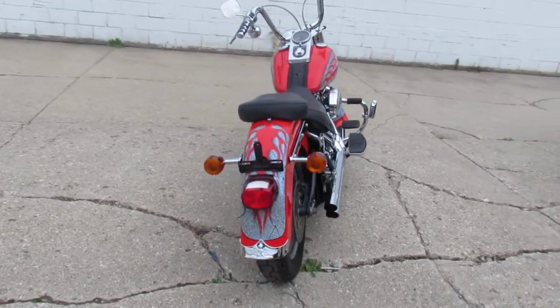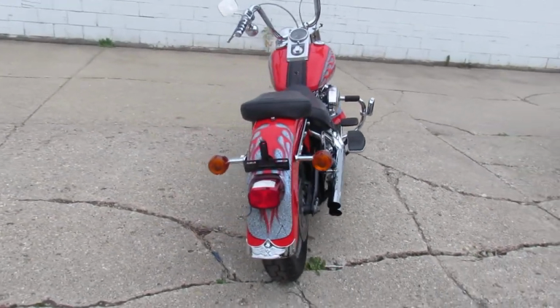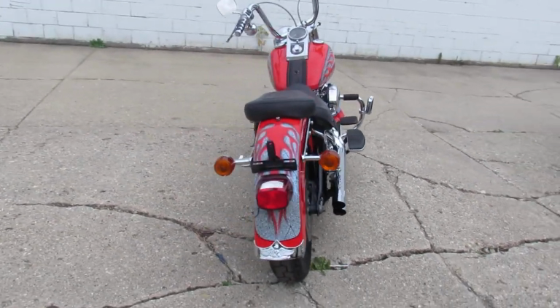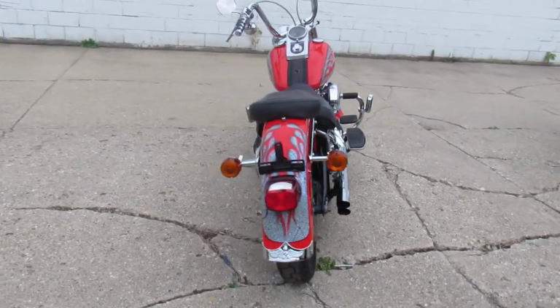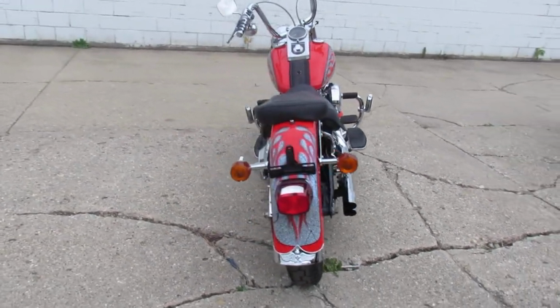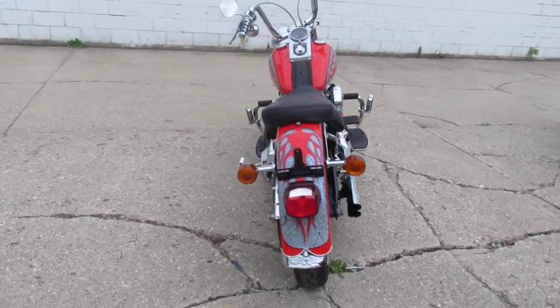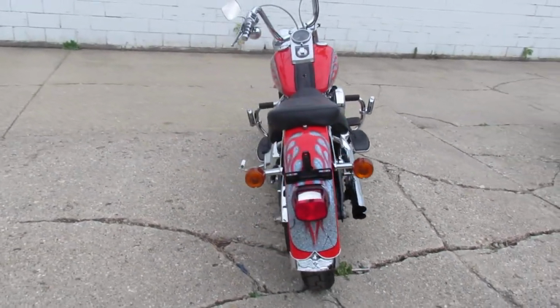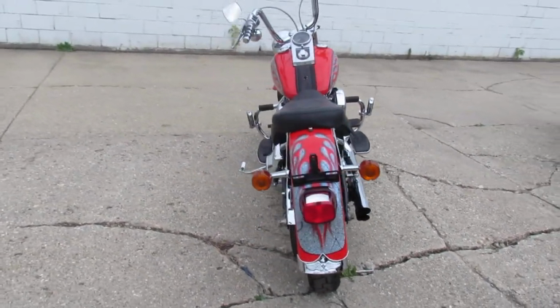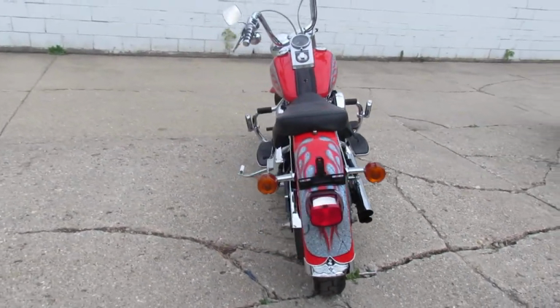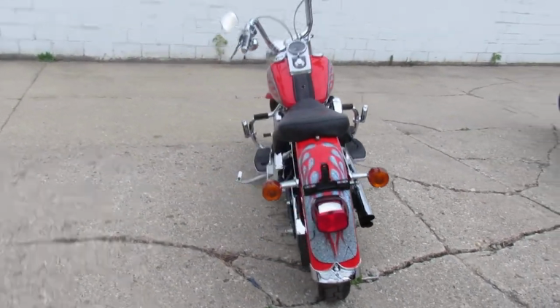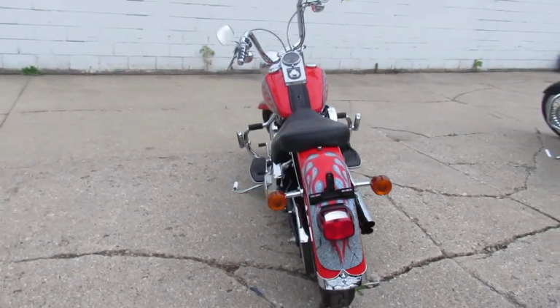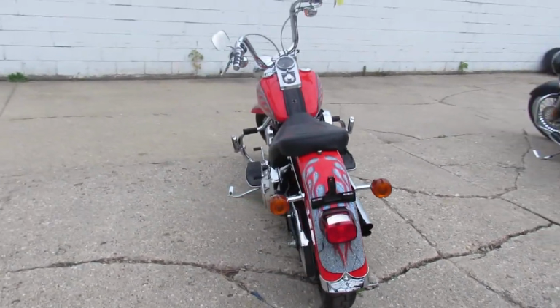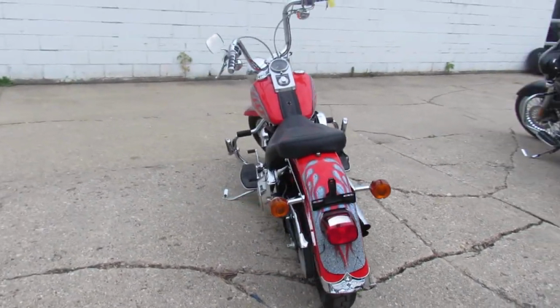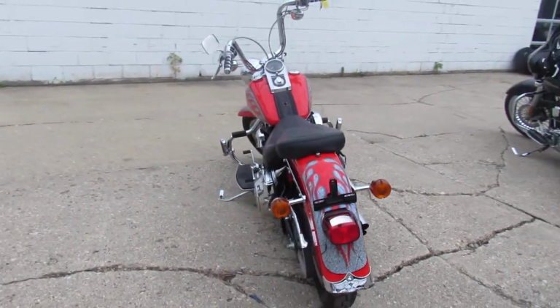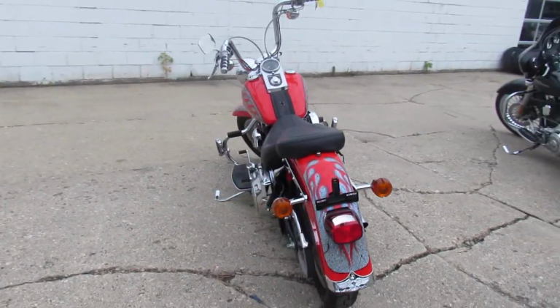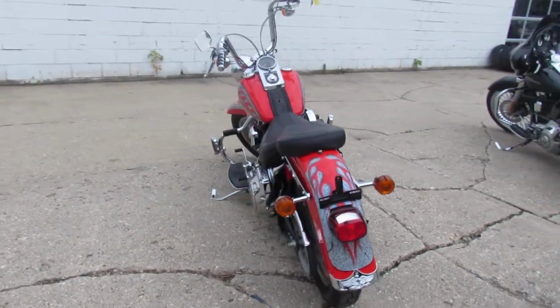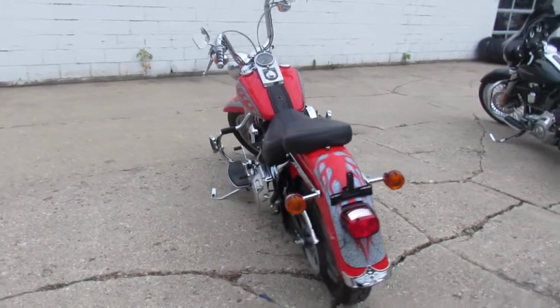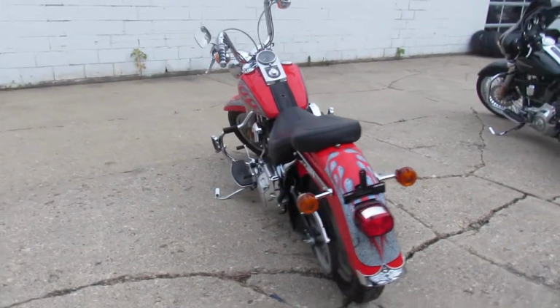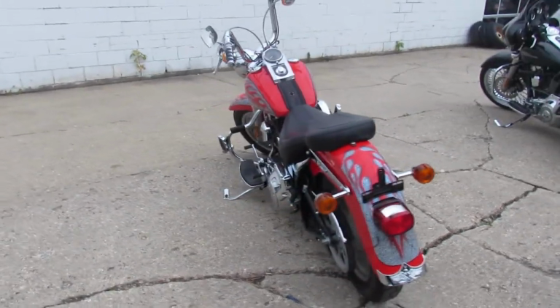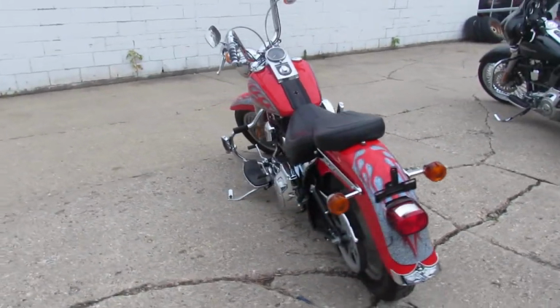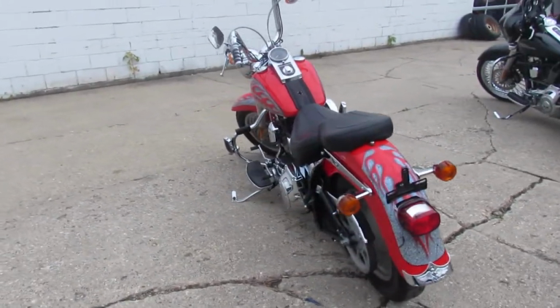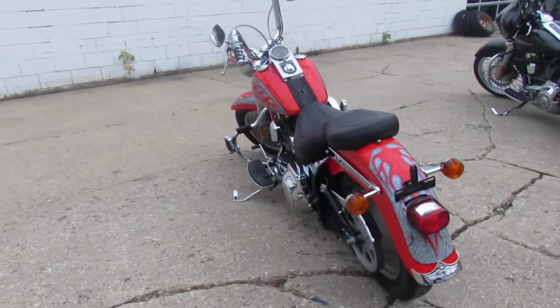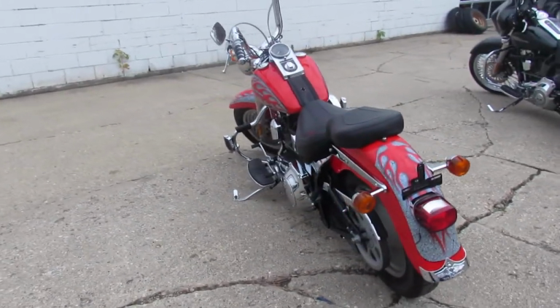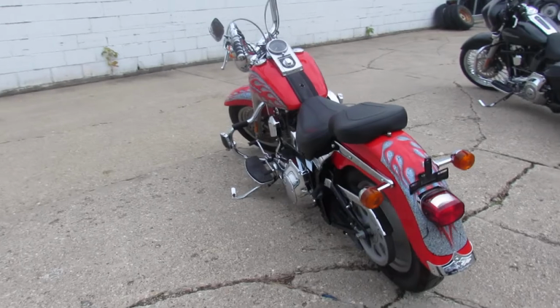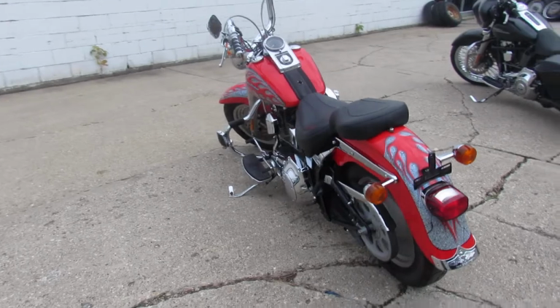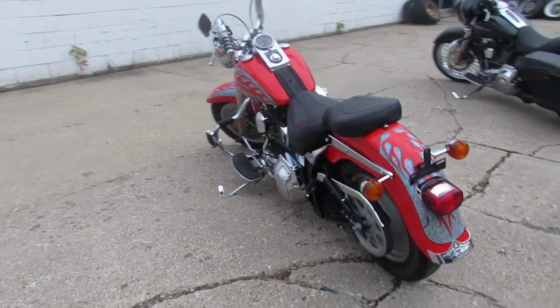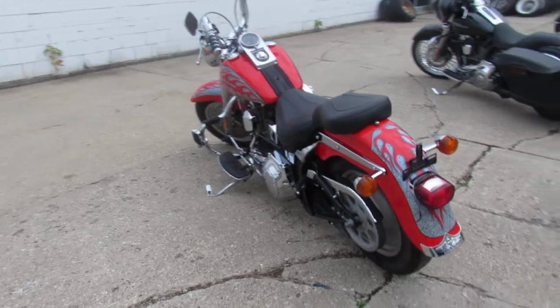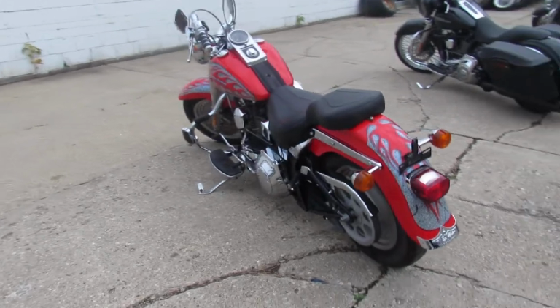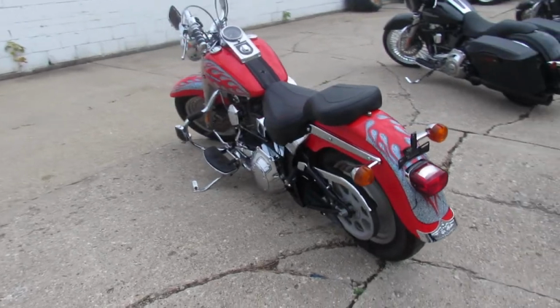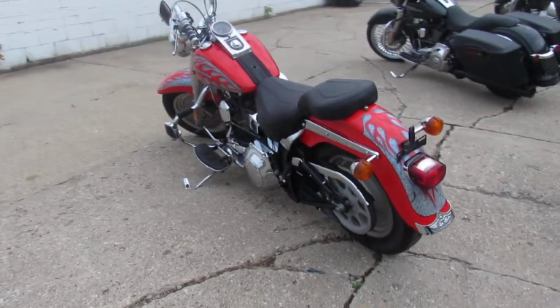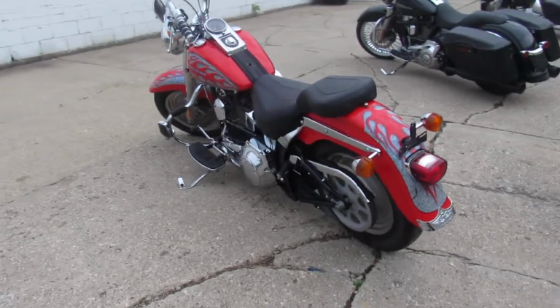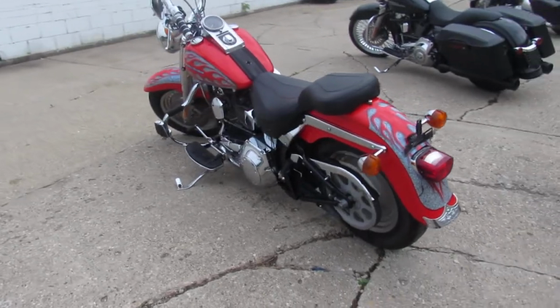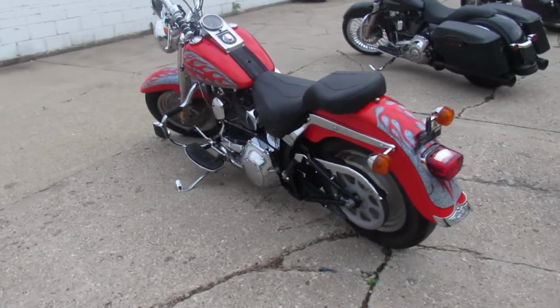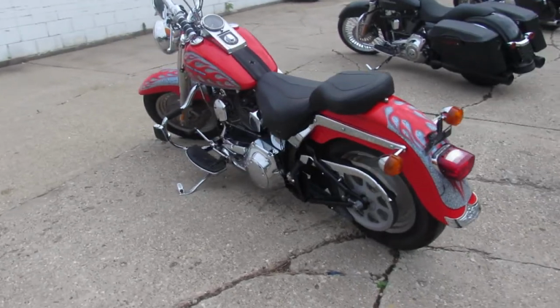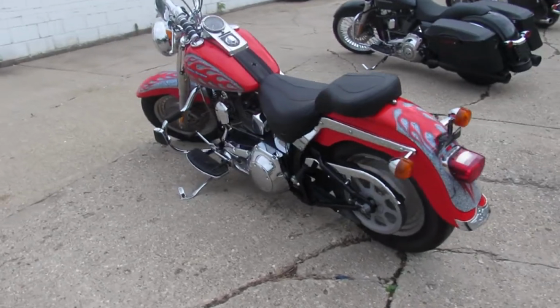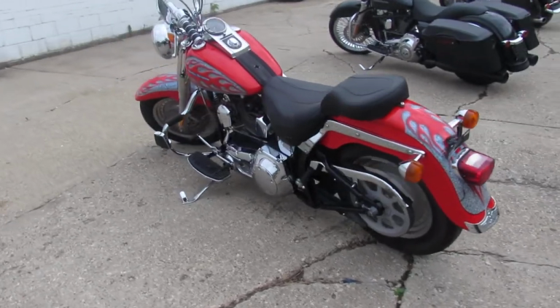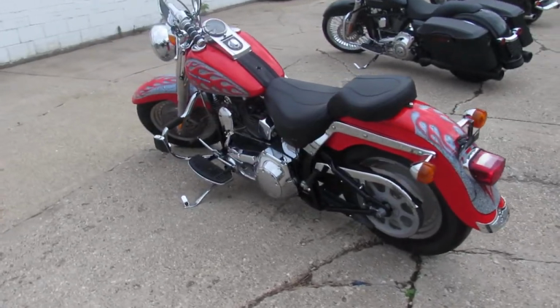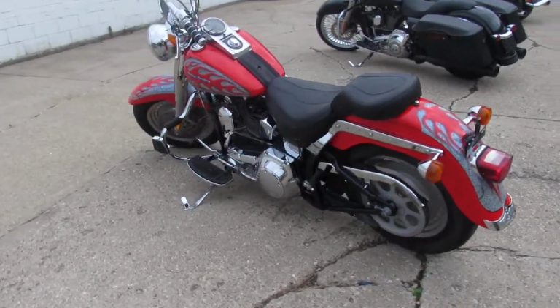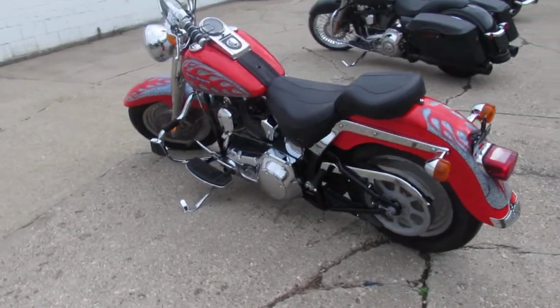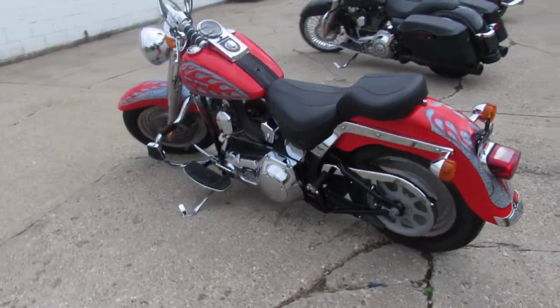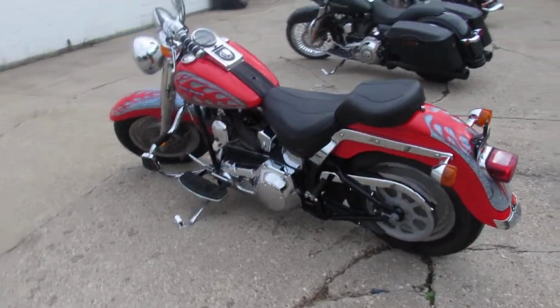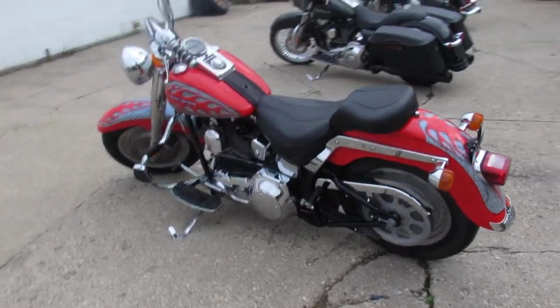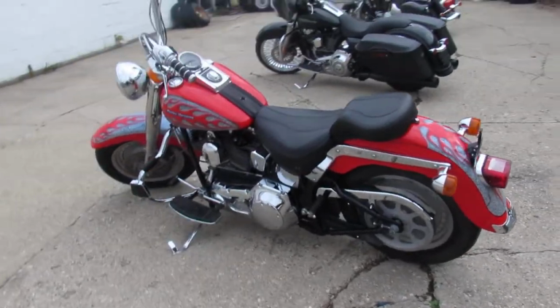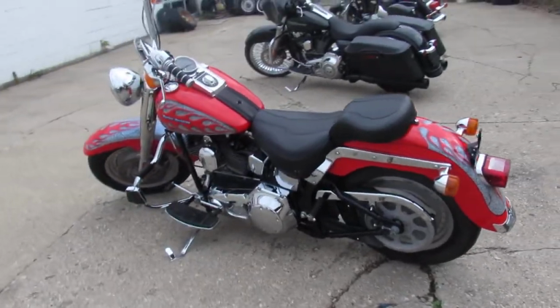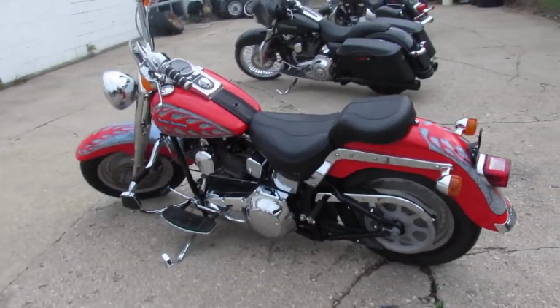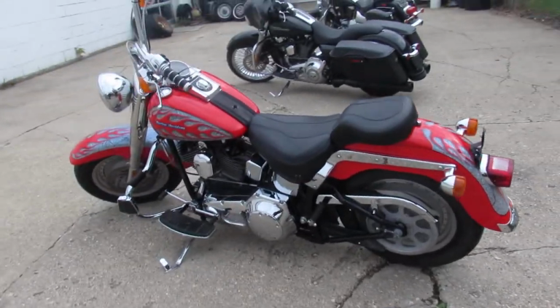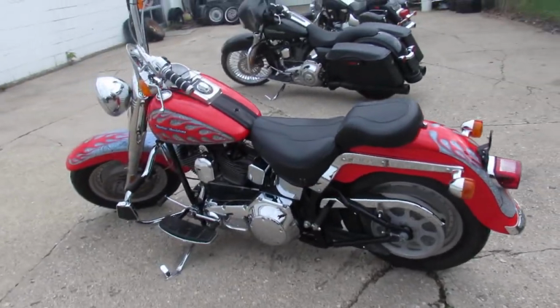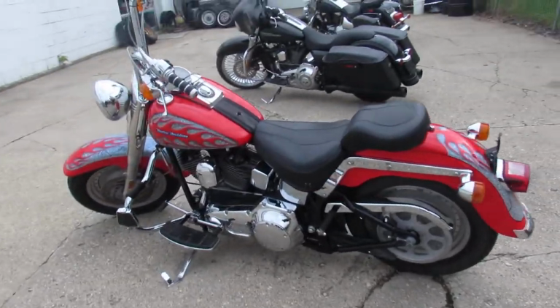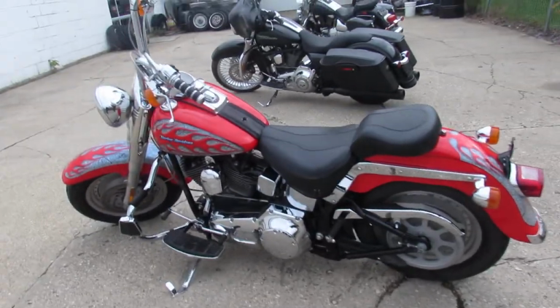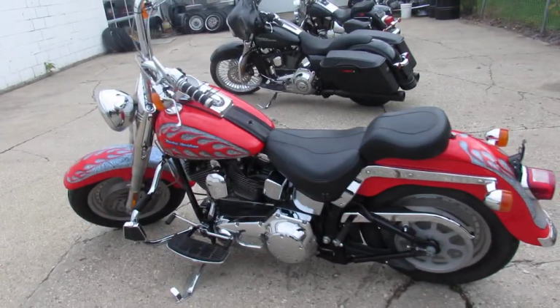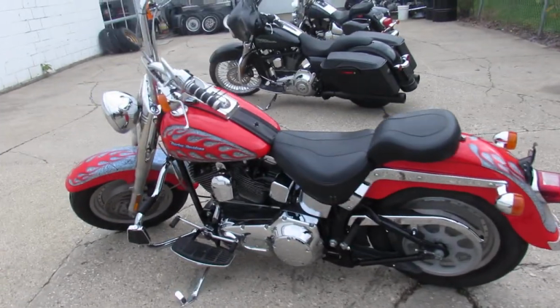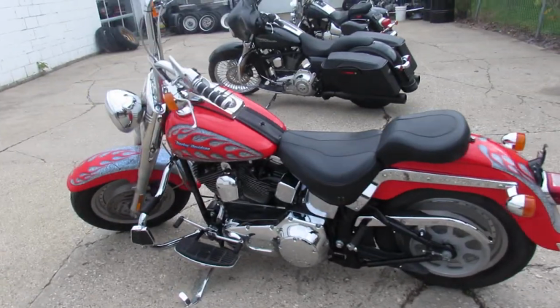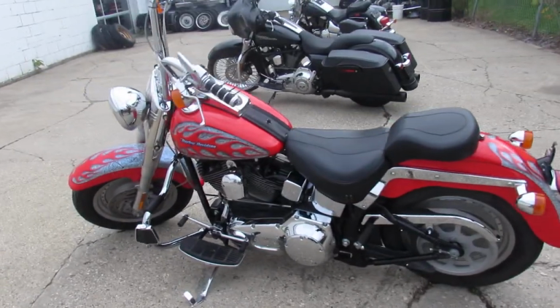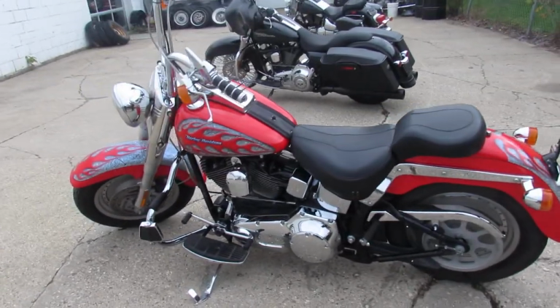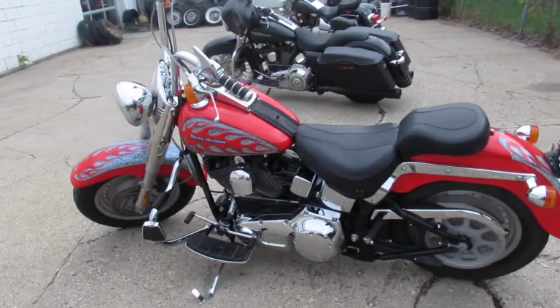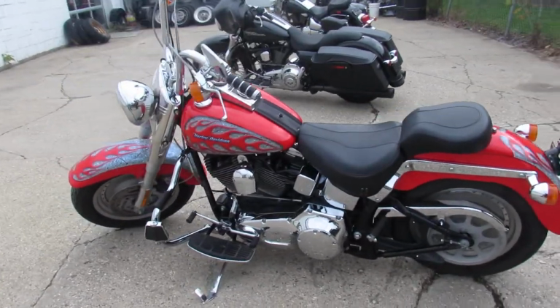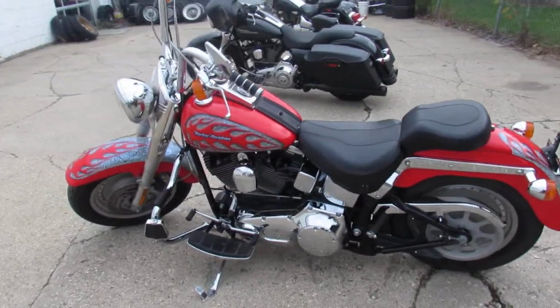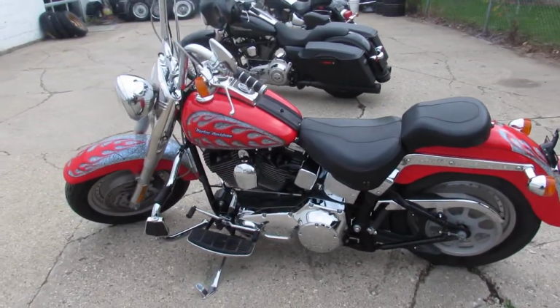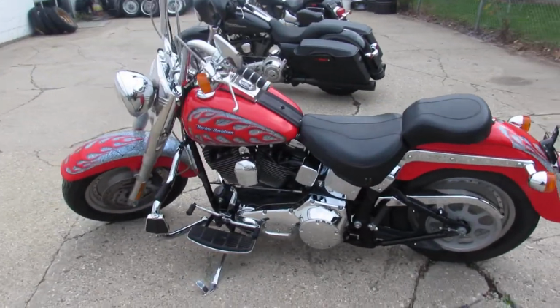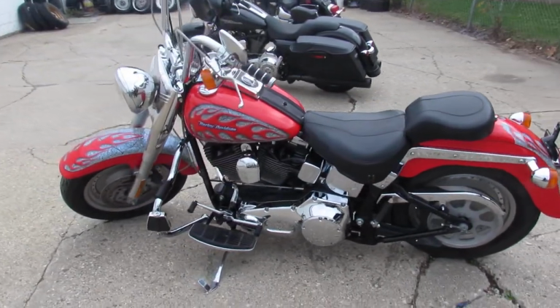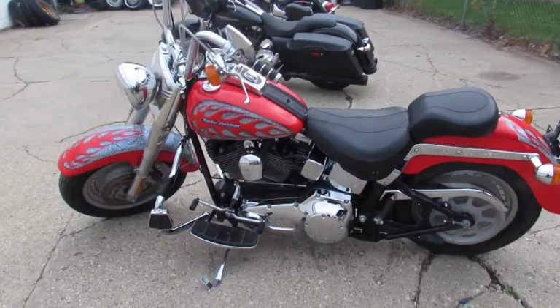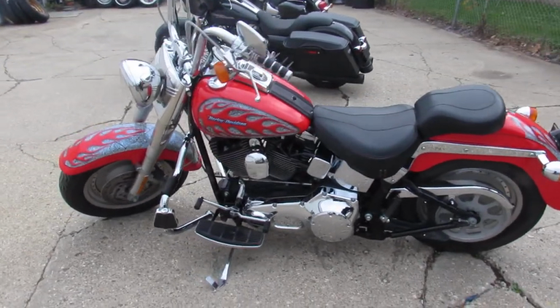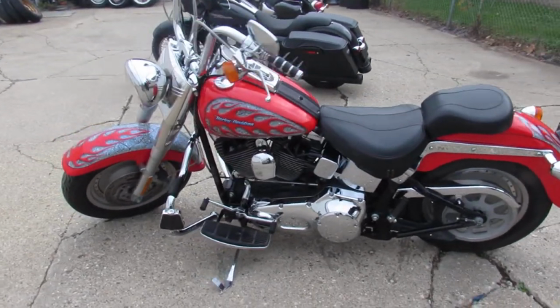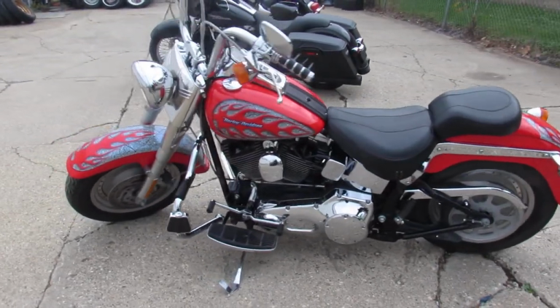That sounds great, guys. Don't miss this one. That's a 2001 Fatboy, only 24,000 miles.